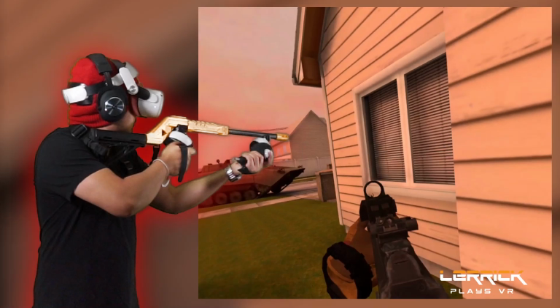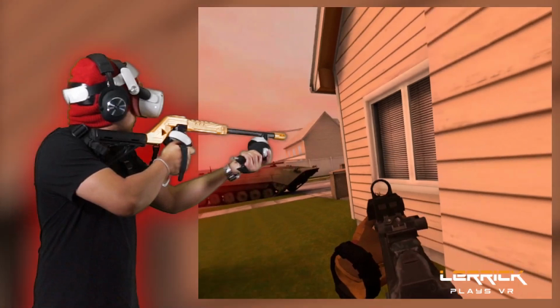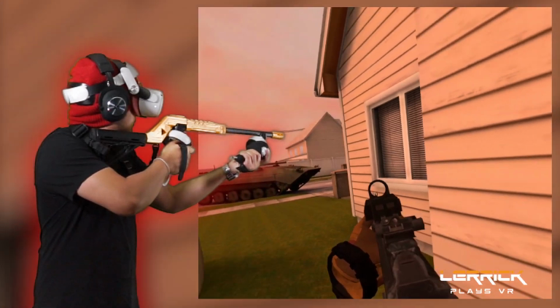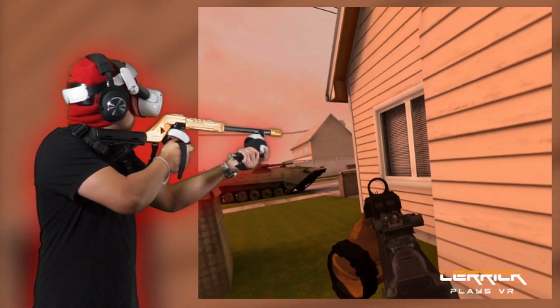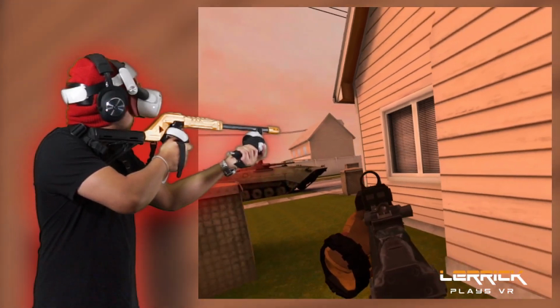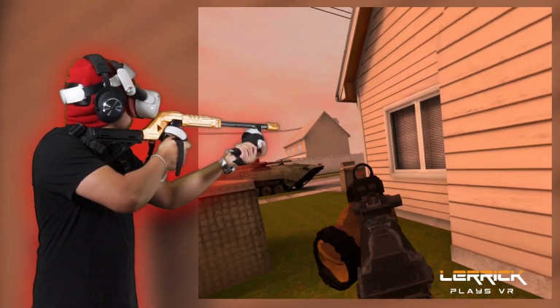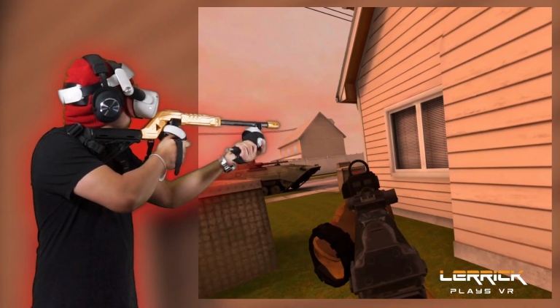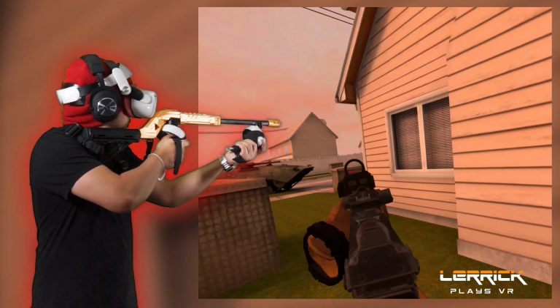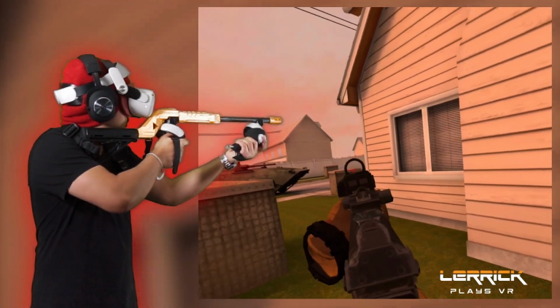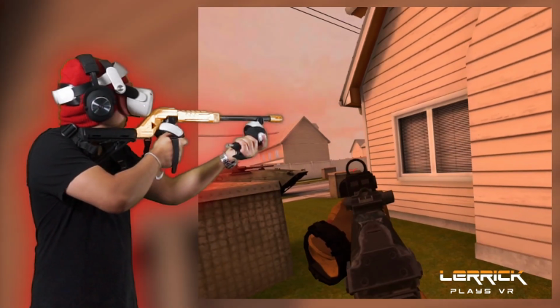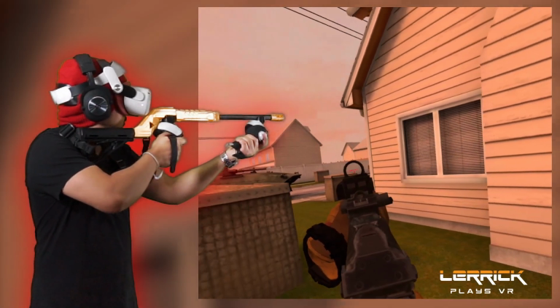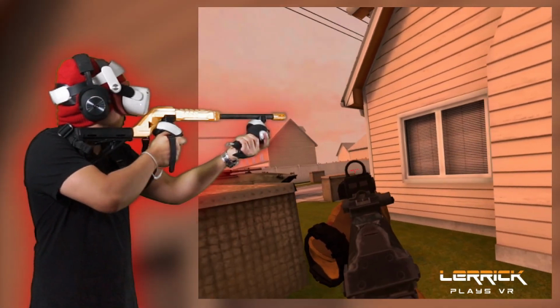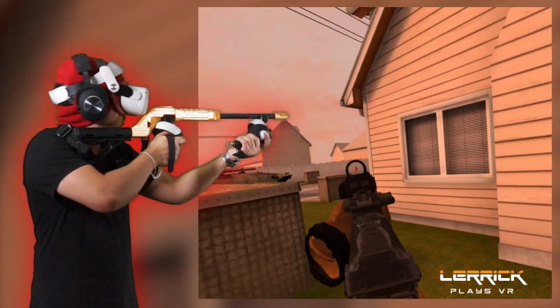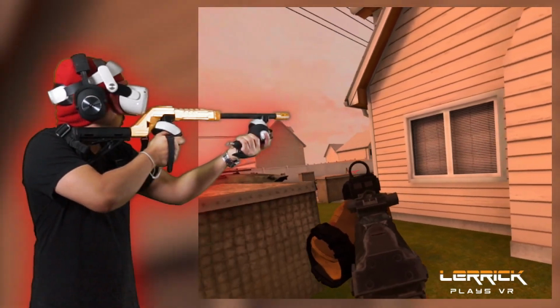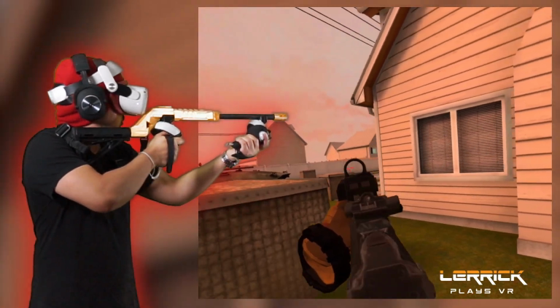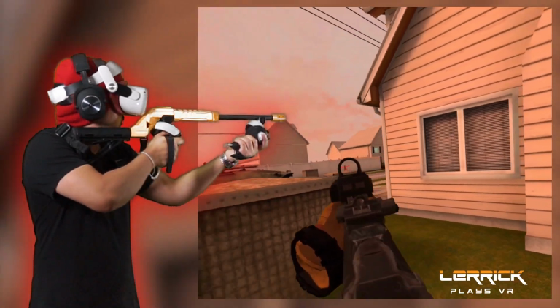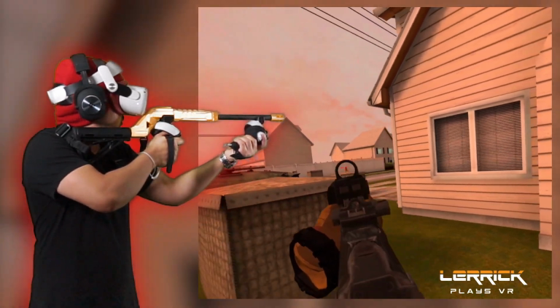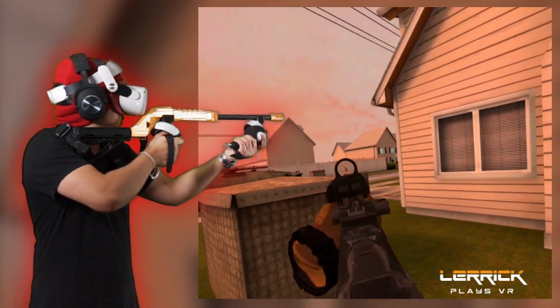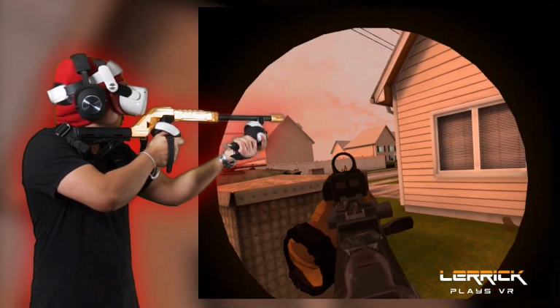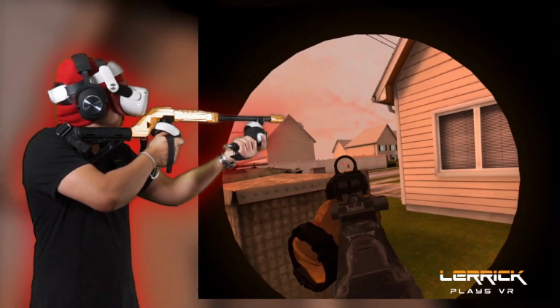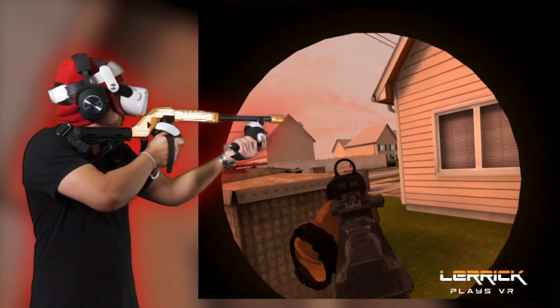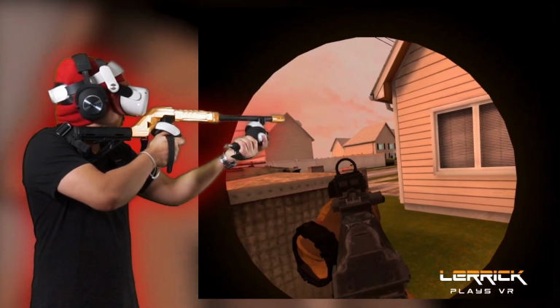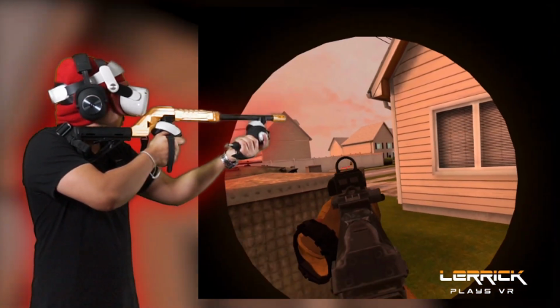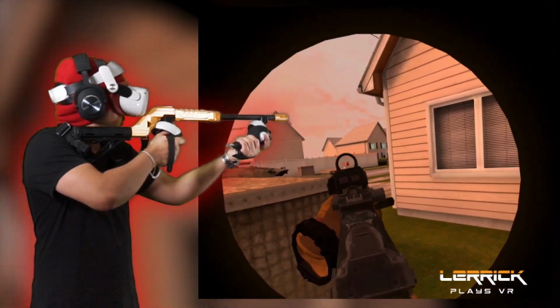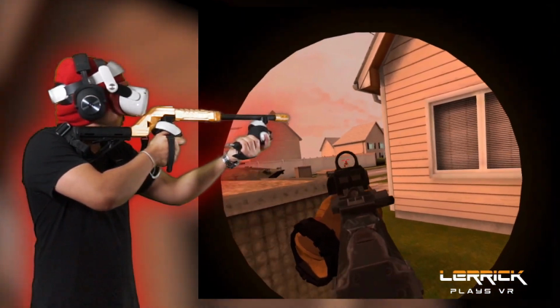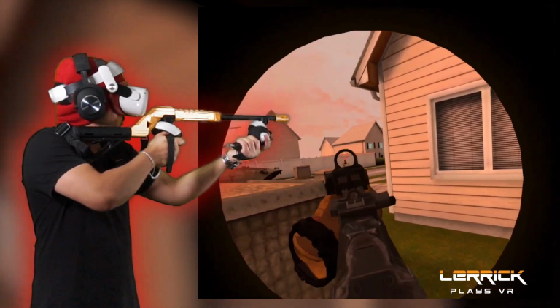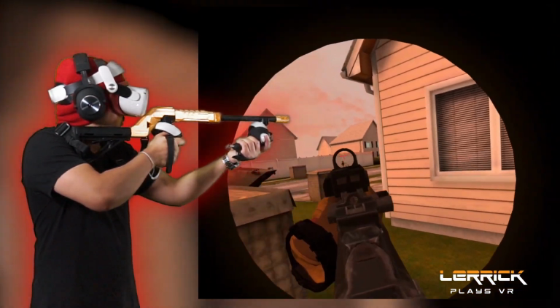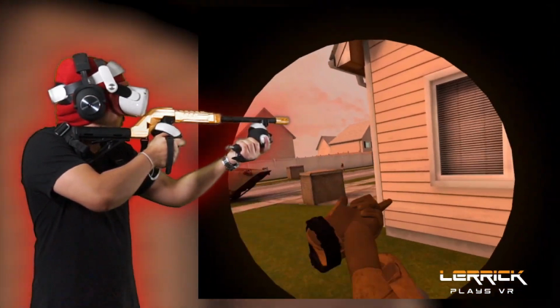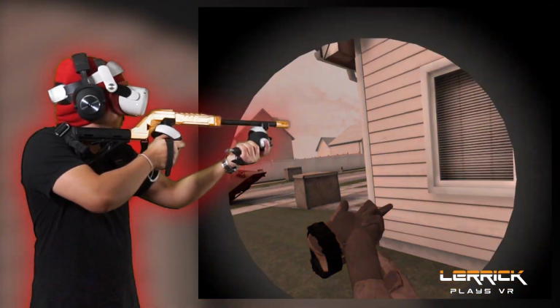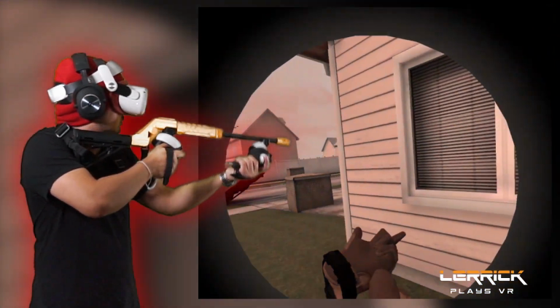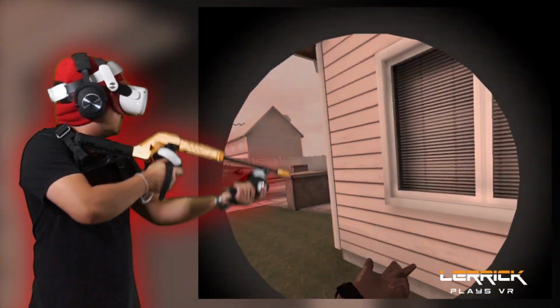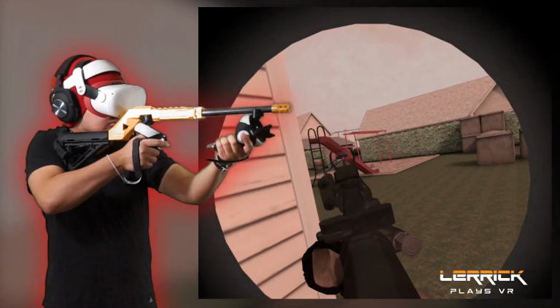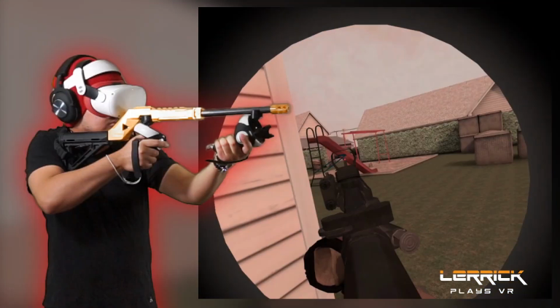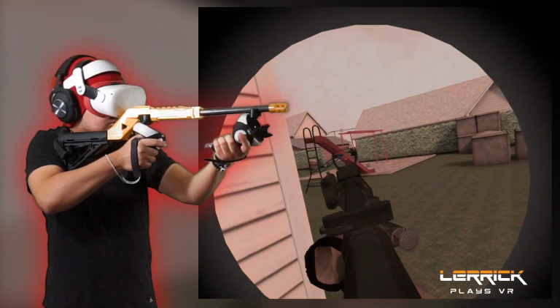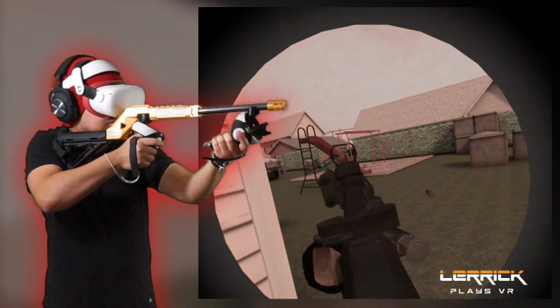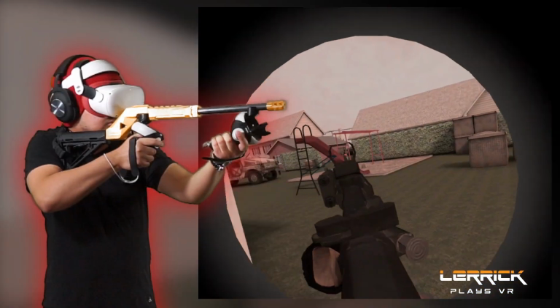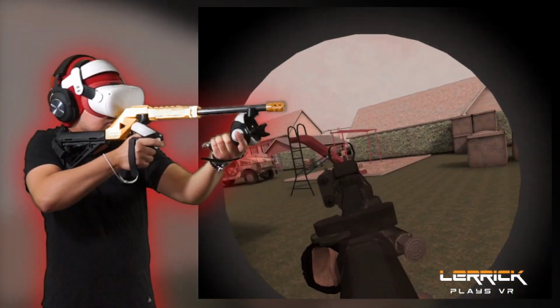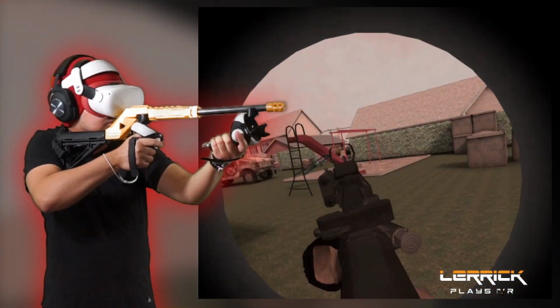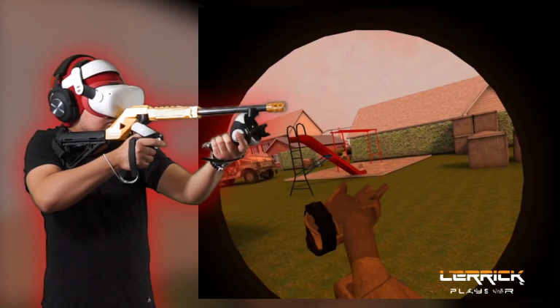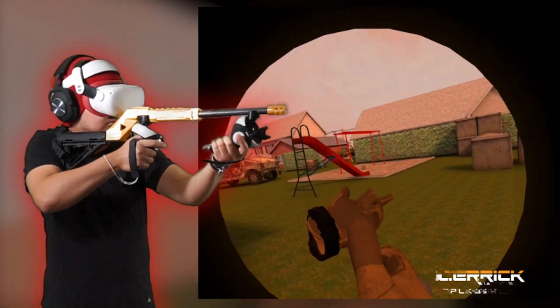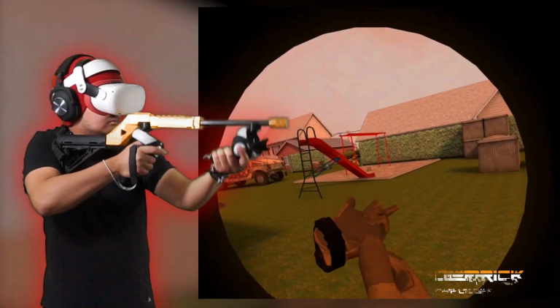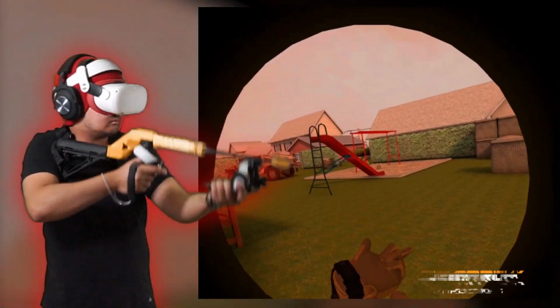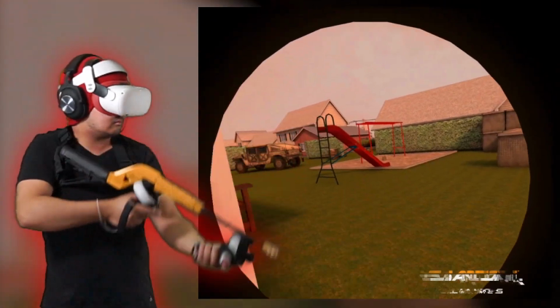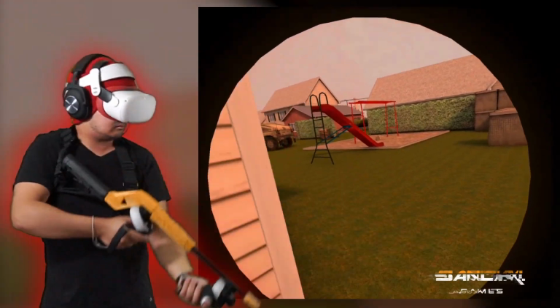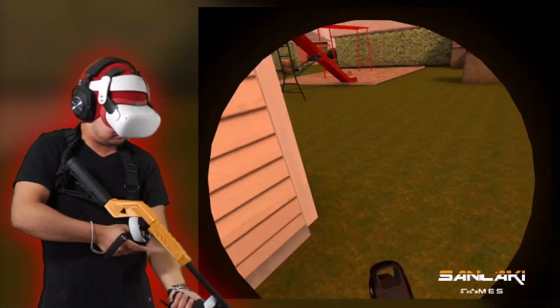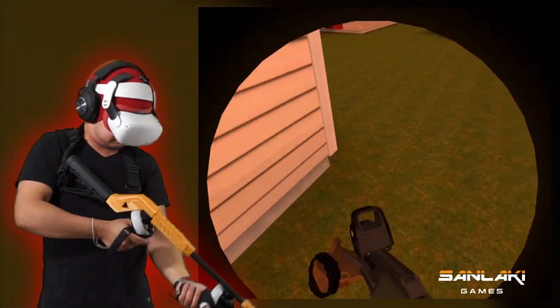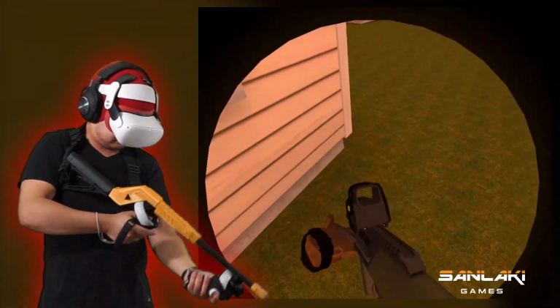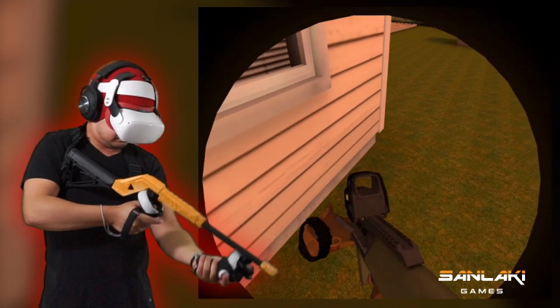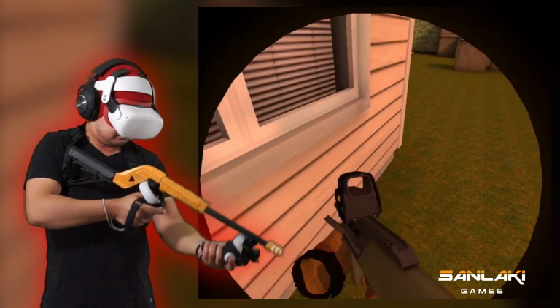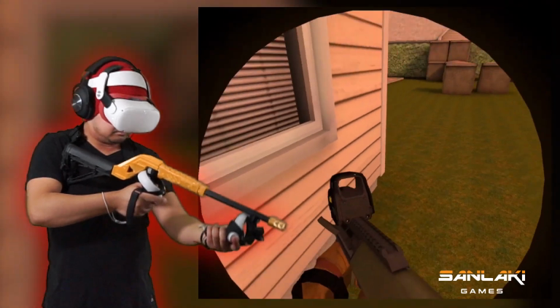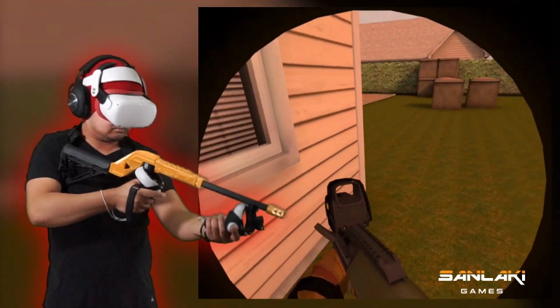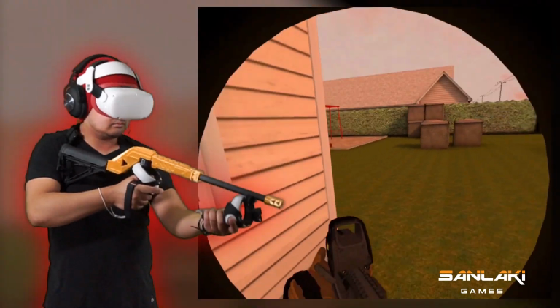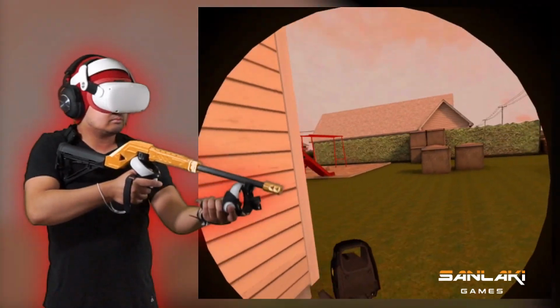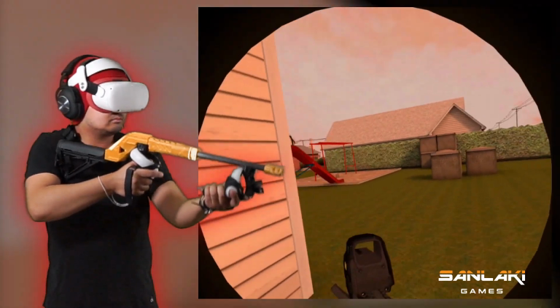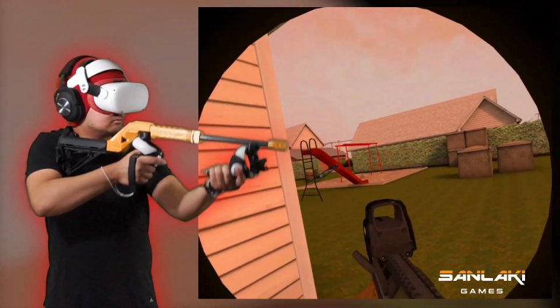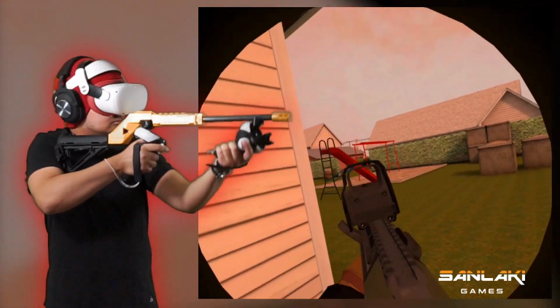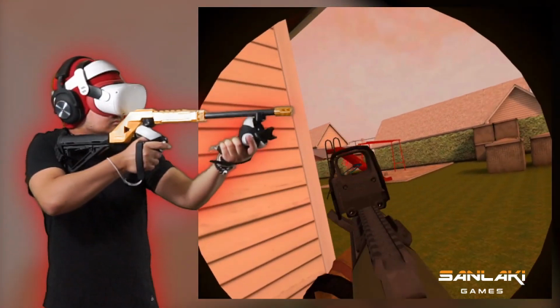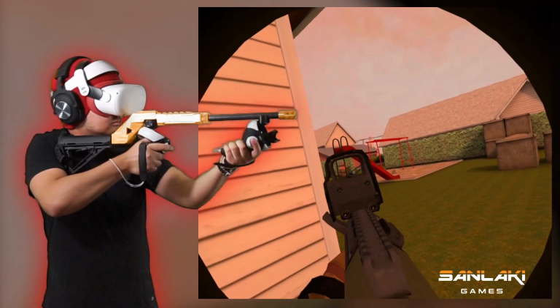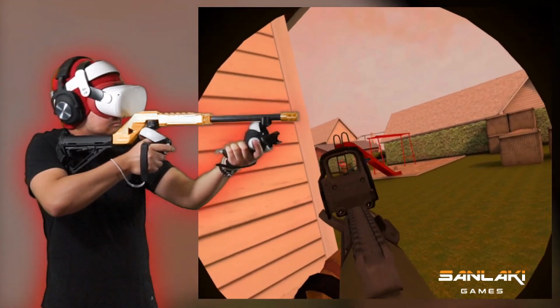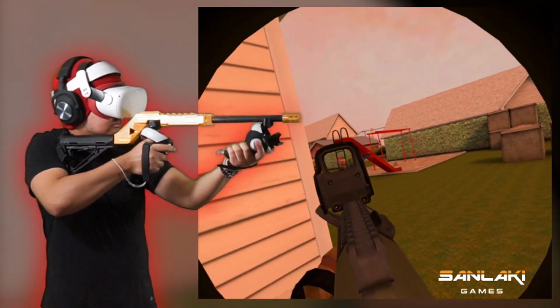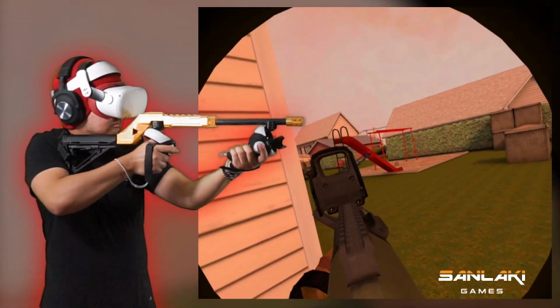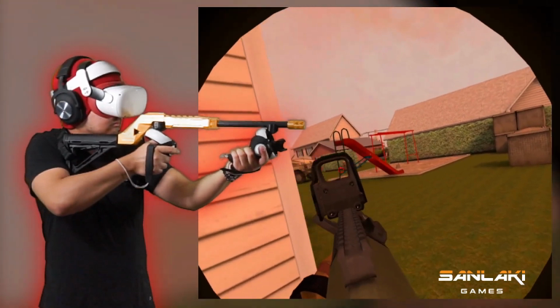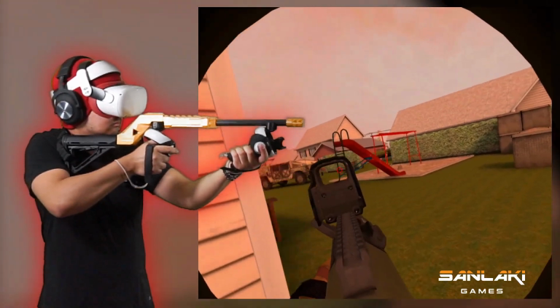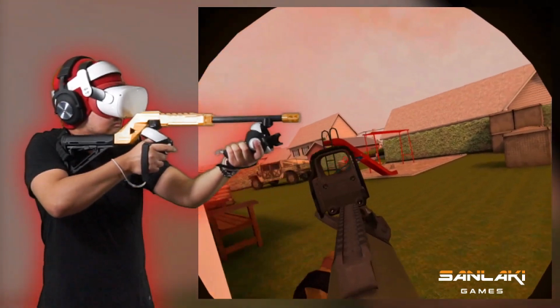Hi everyone, Larrick here from SunLocky. In this video, I'm testing out a new controller mount design with dual magnets.